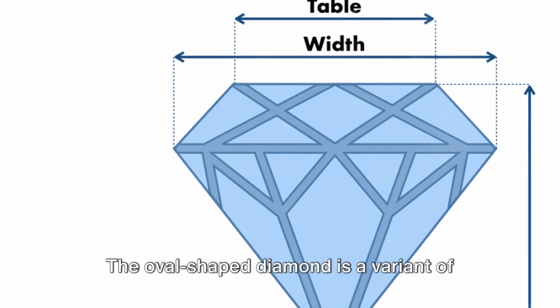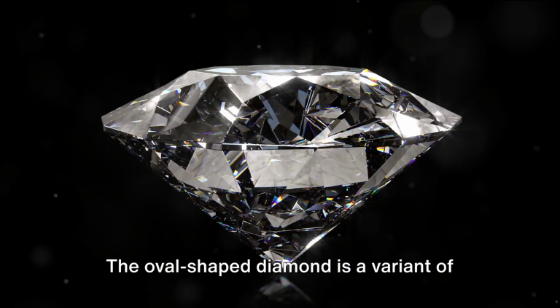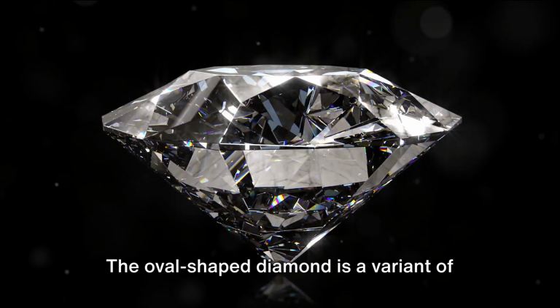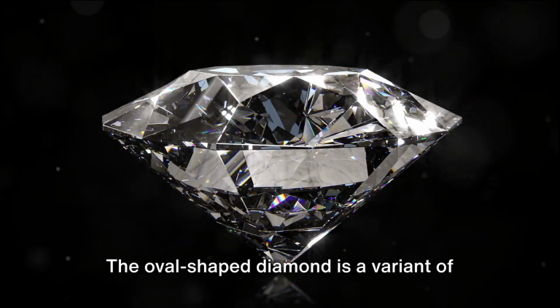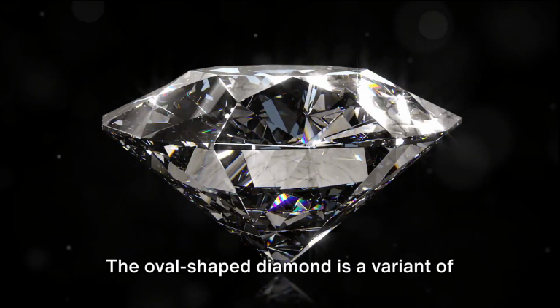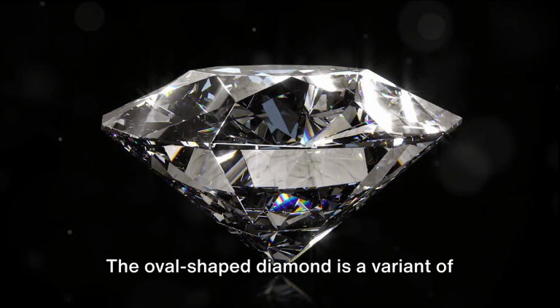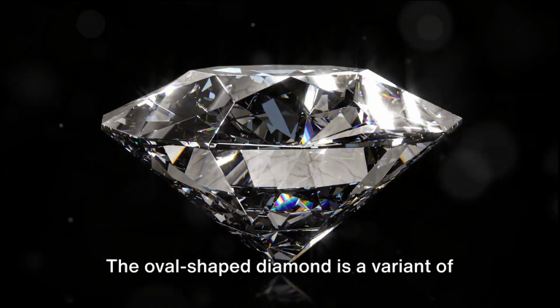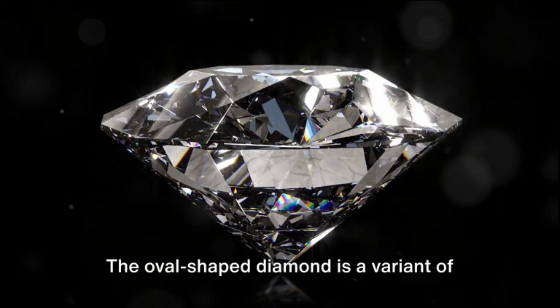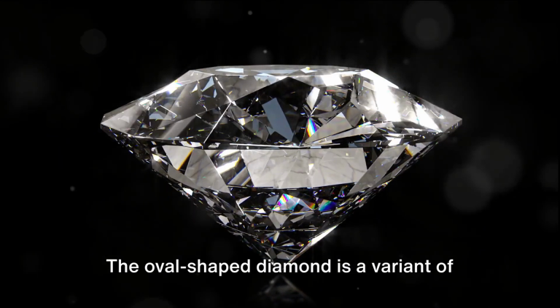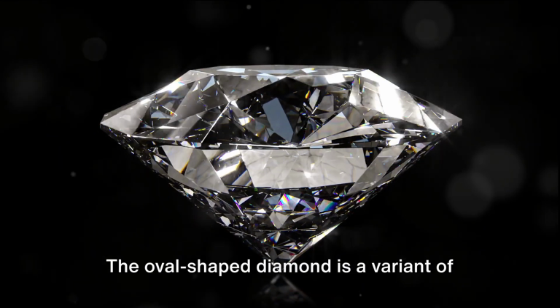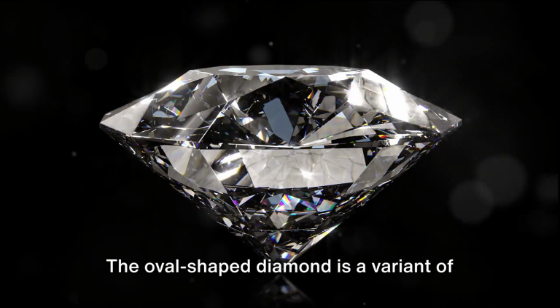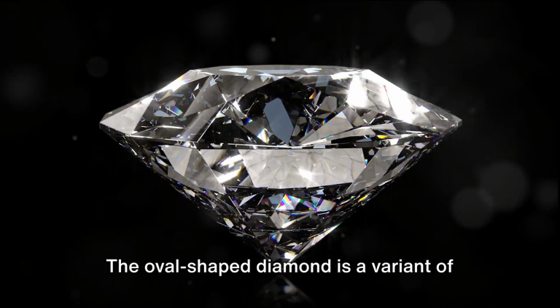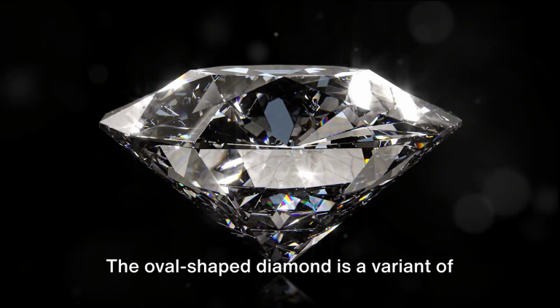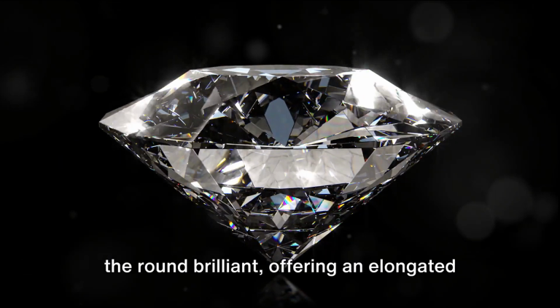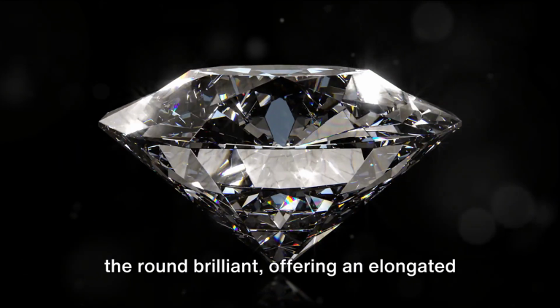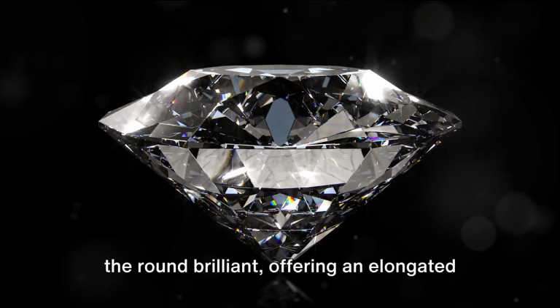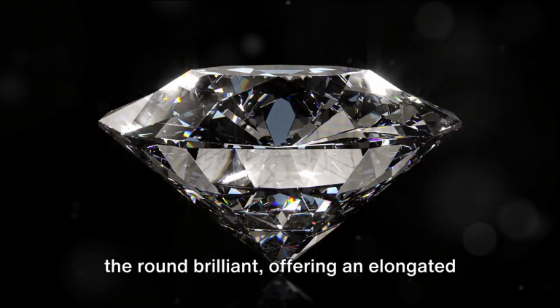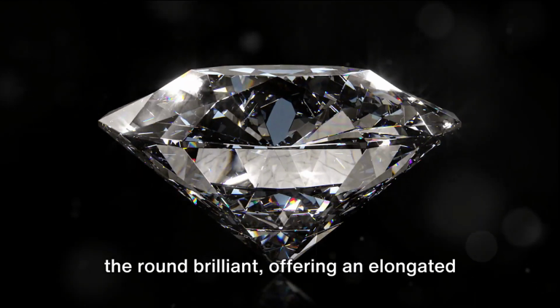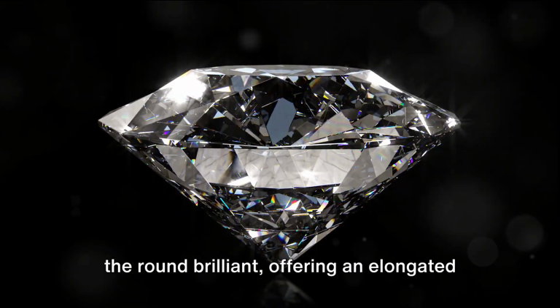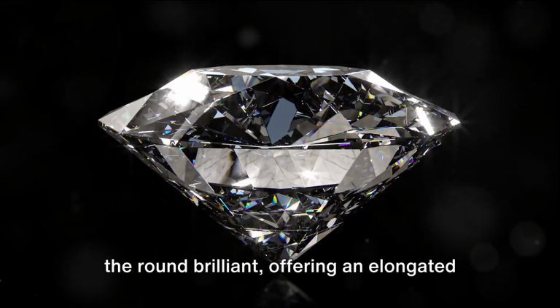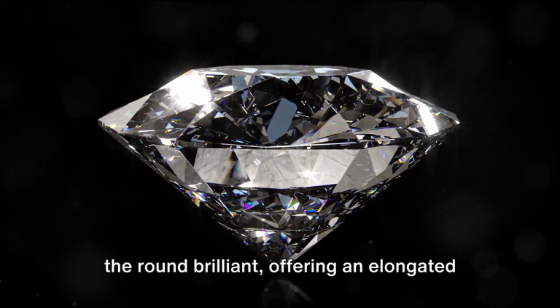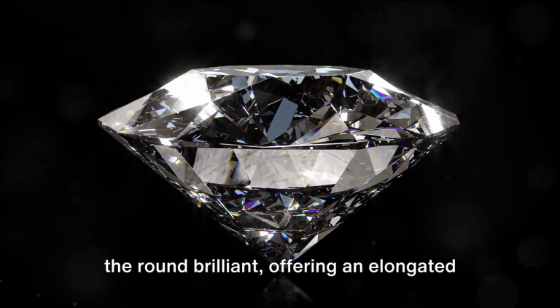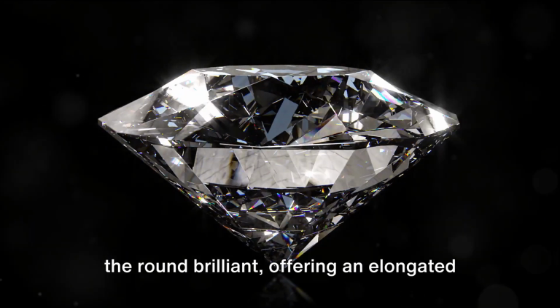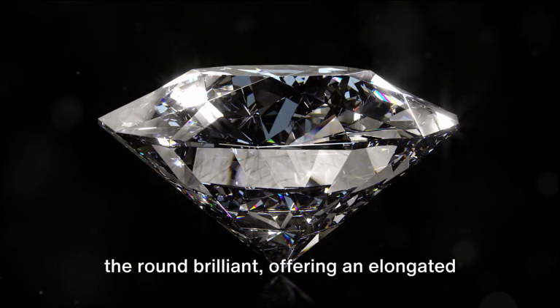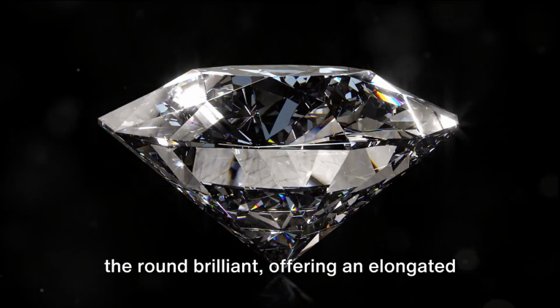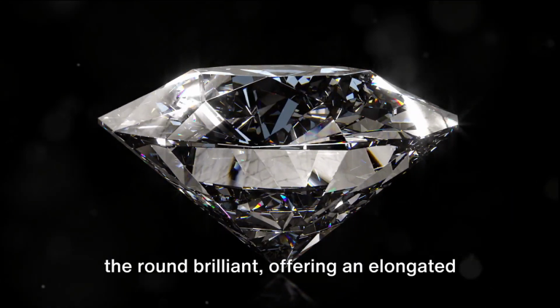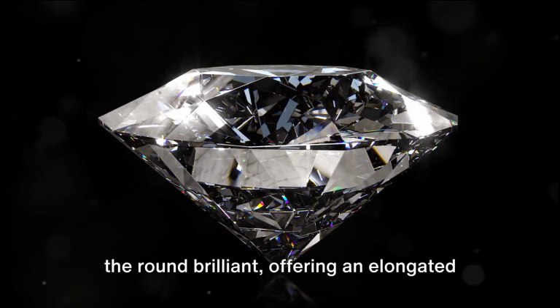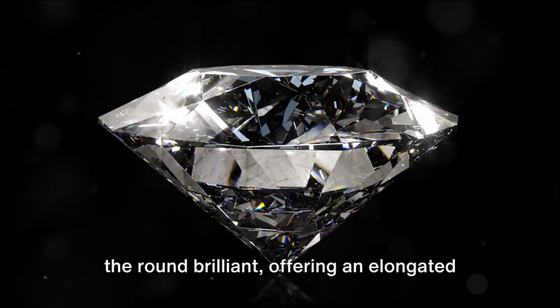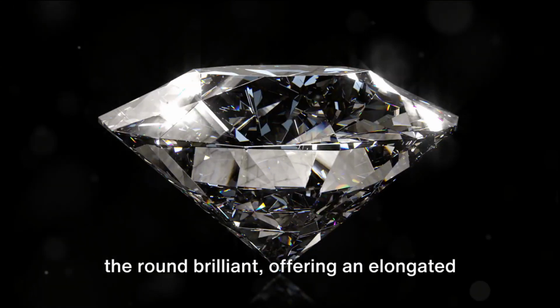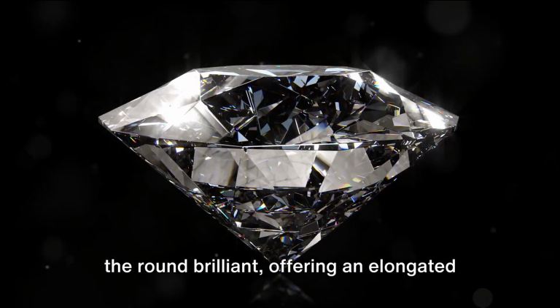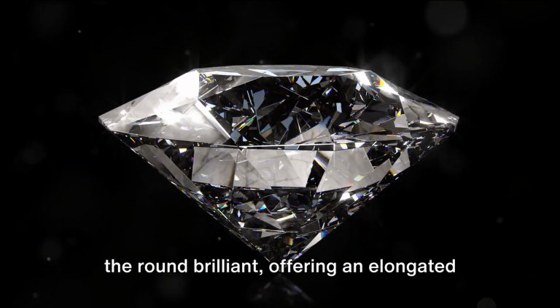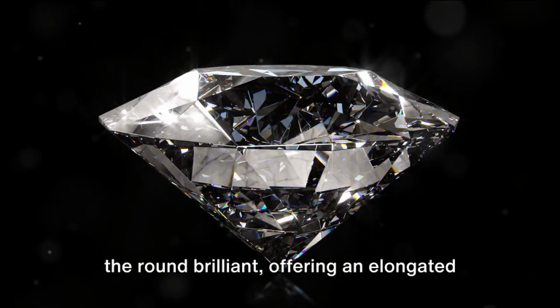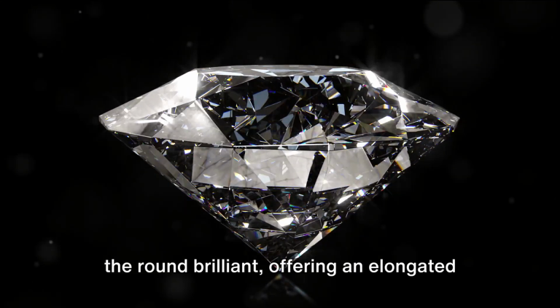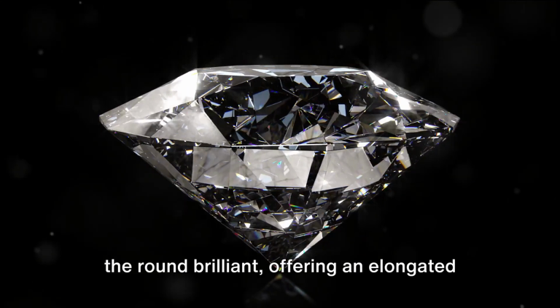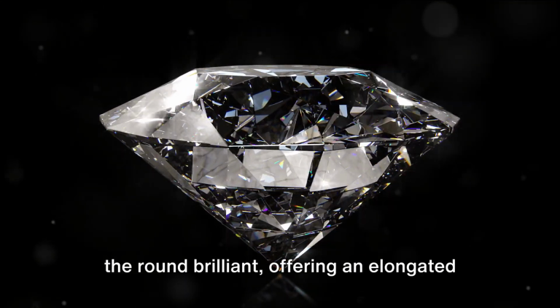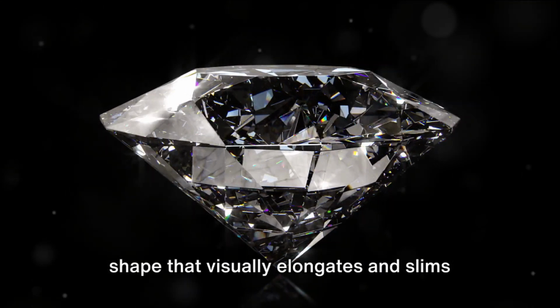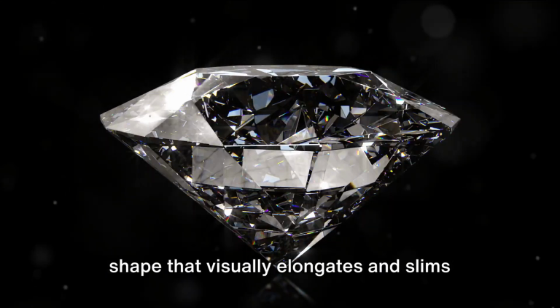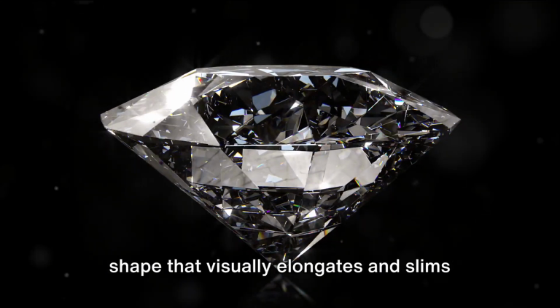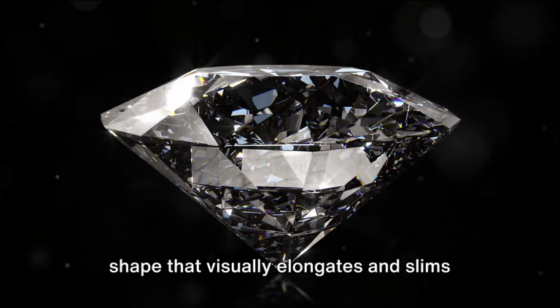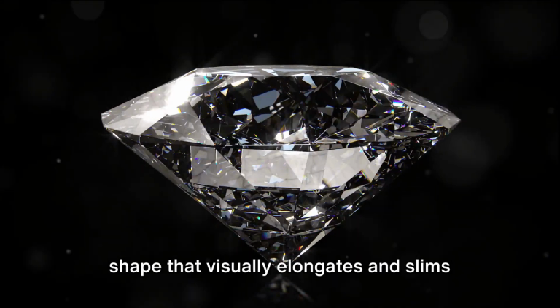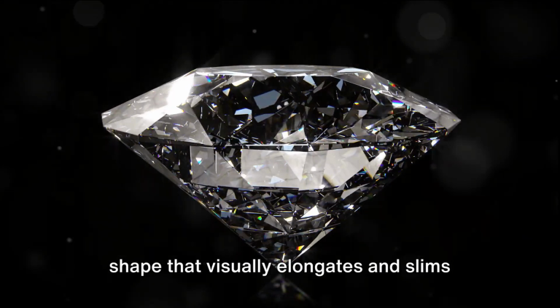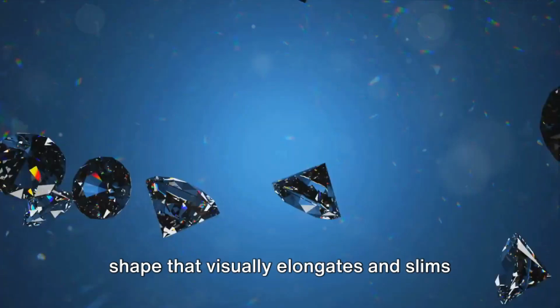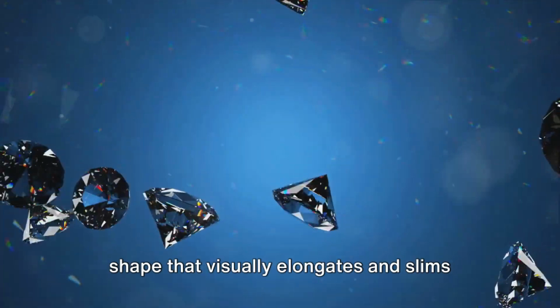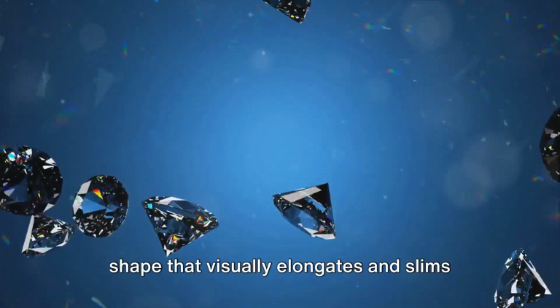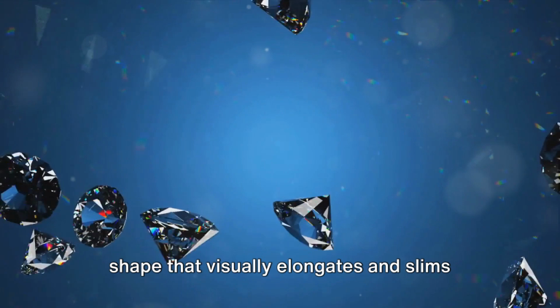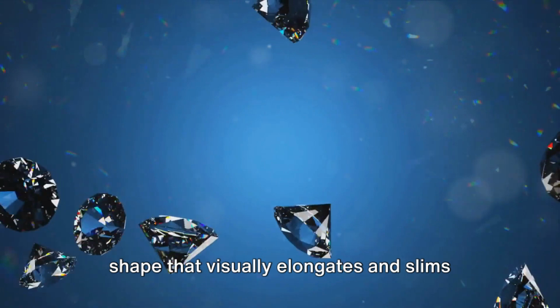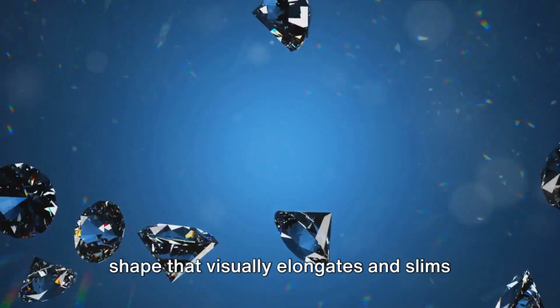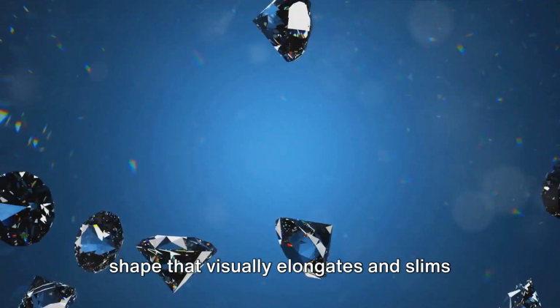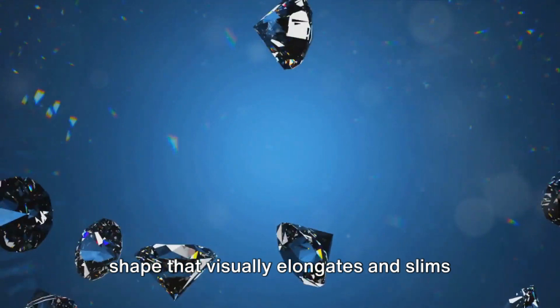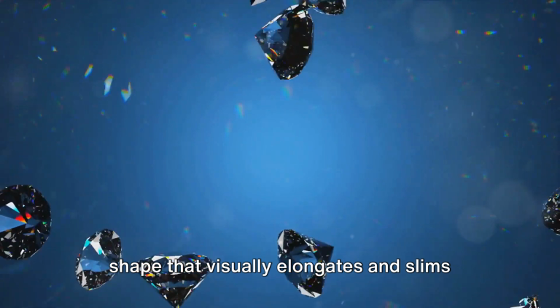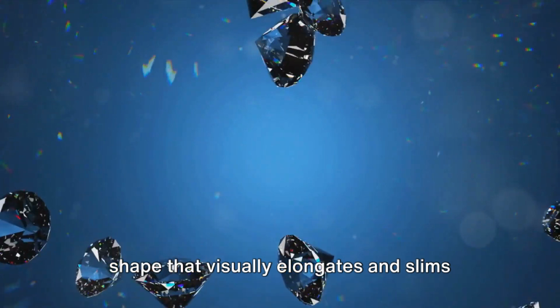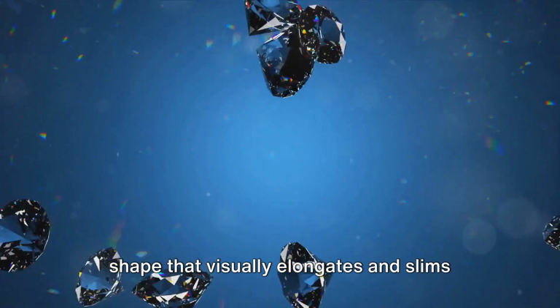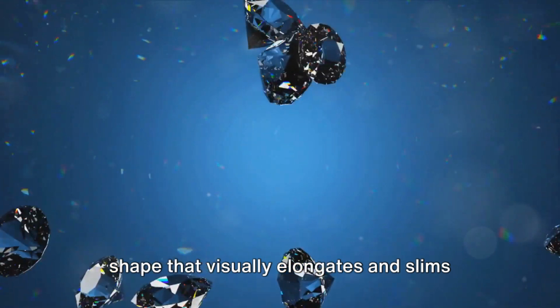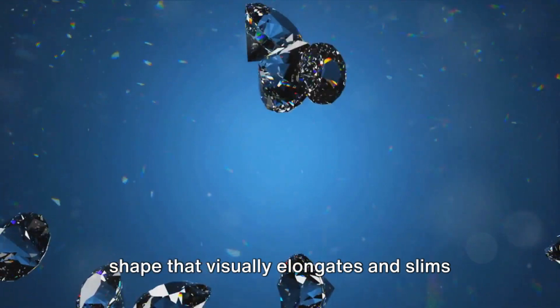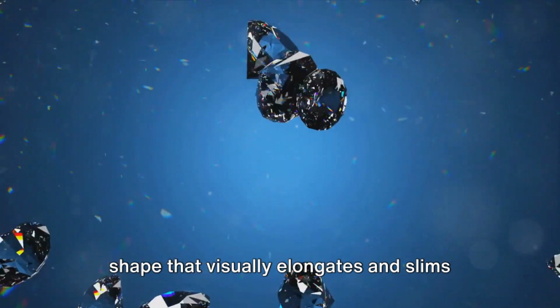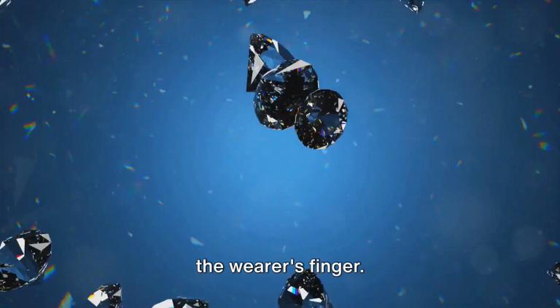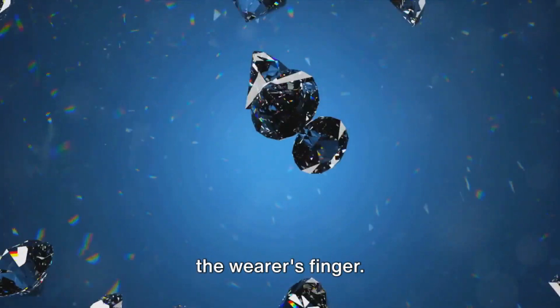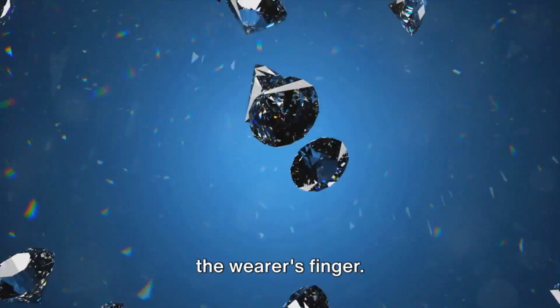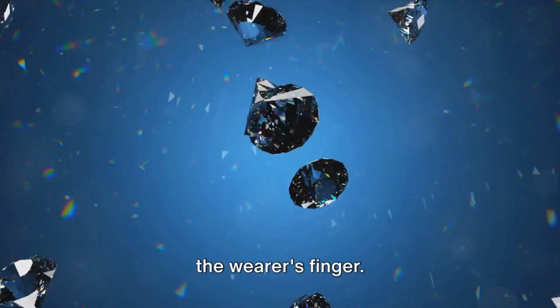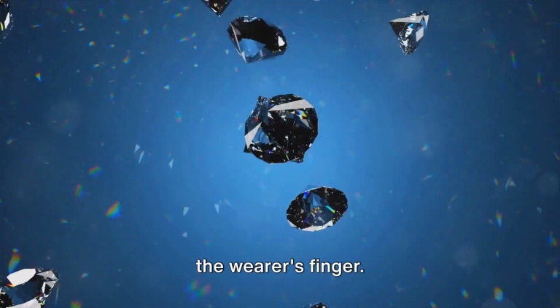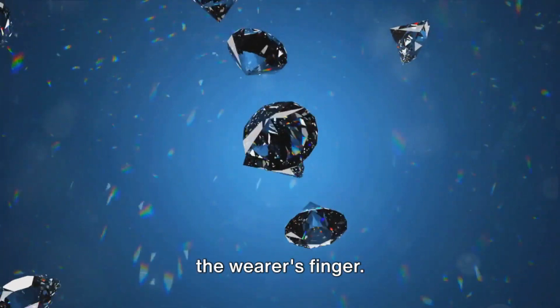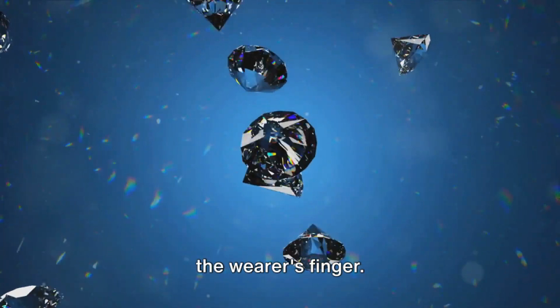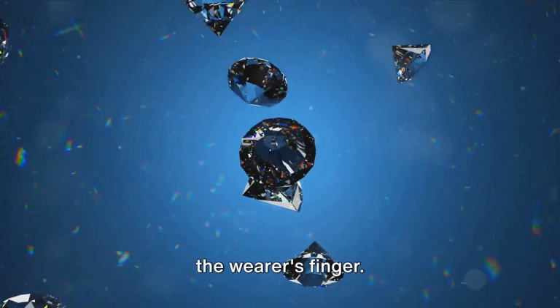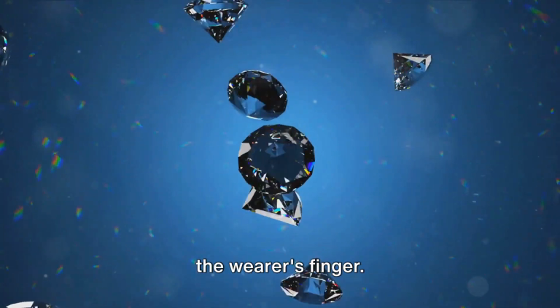The oval-shaped diamond is a variant of the round brilliant, offering an elongated shape that visually elongates and slims the wearer's finger.